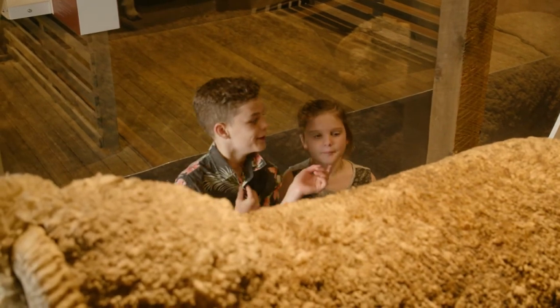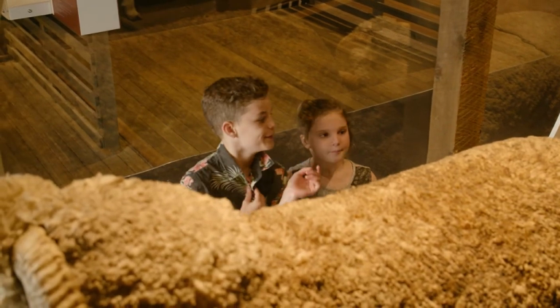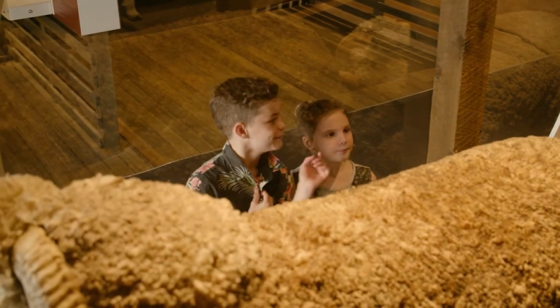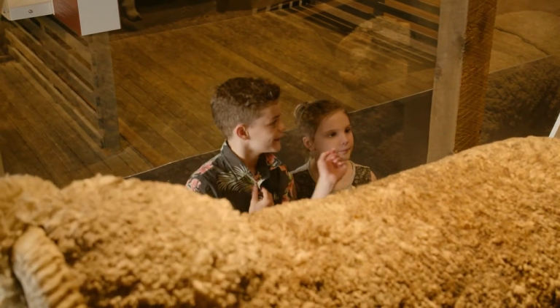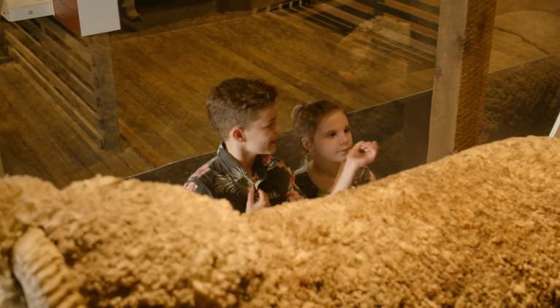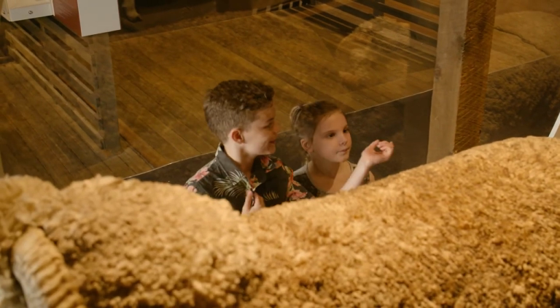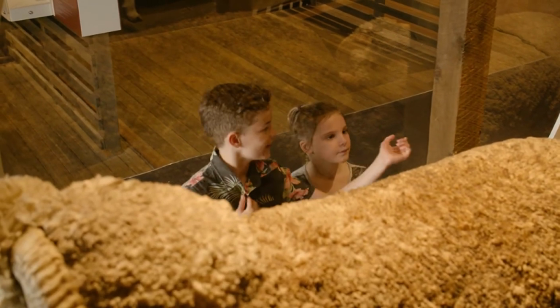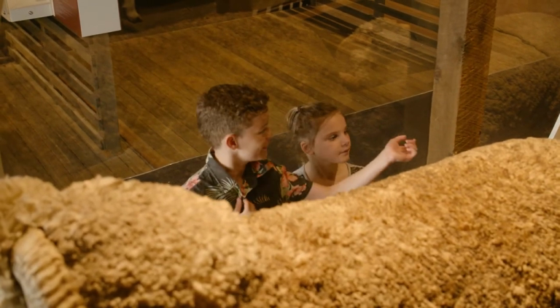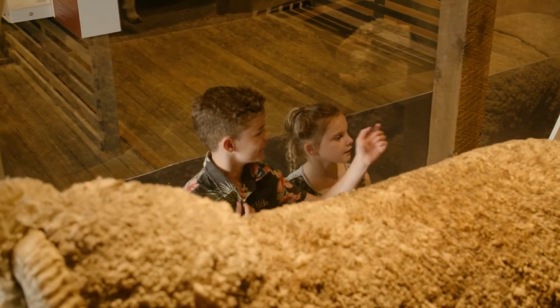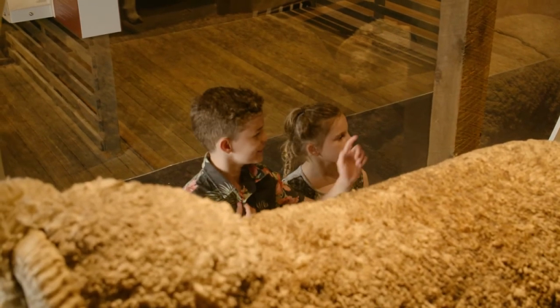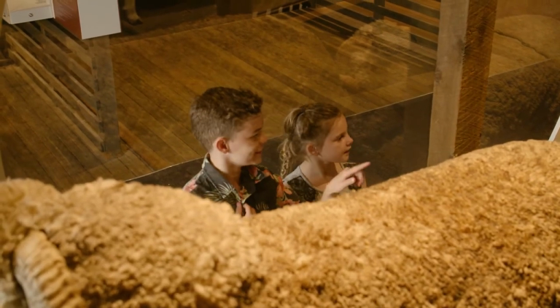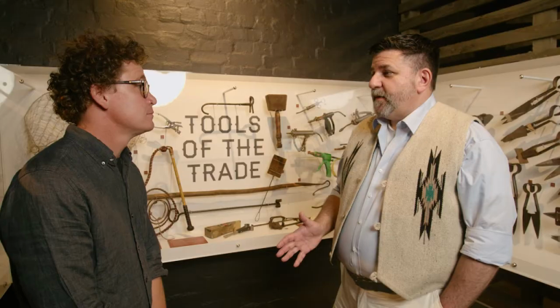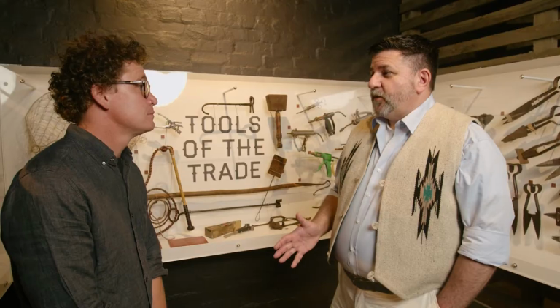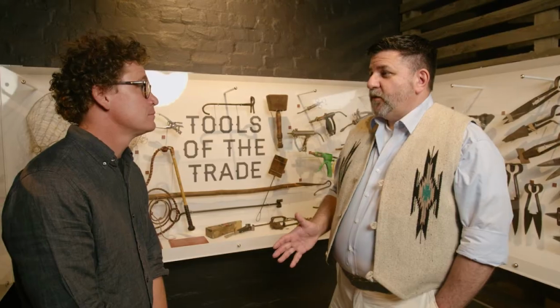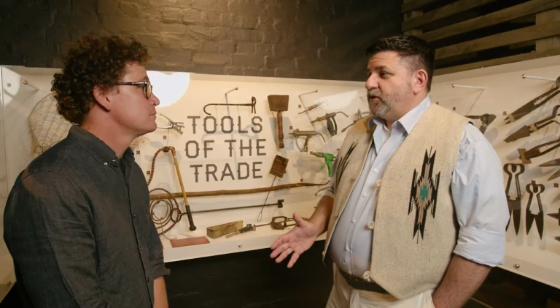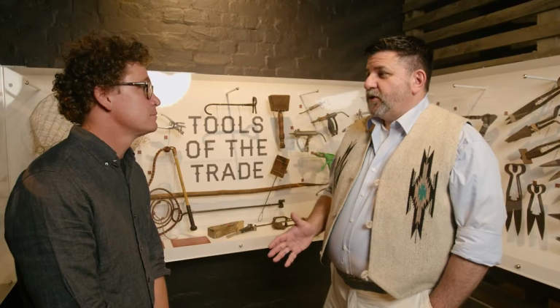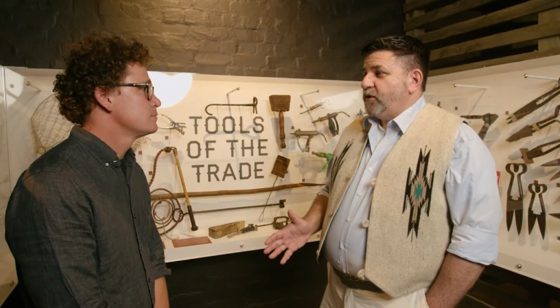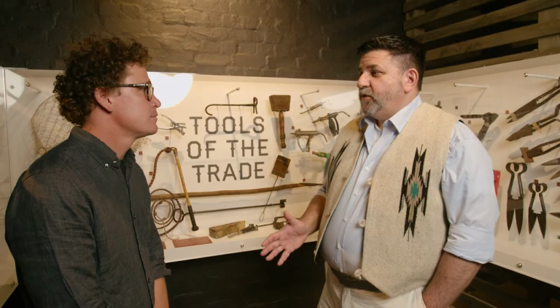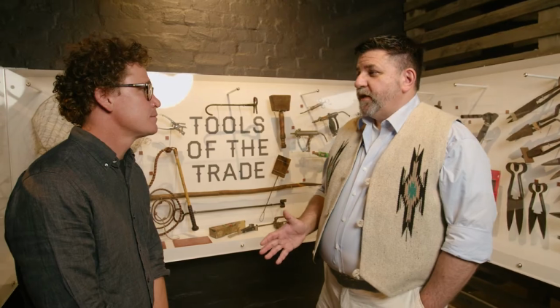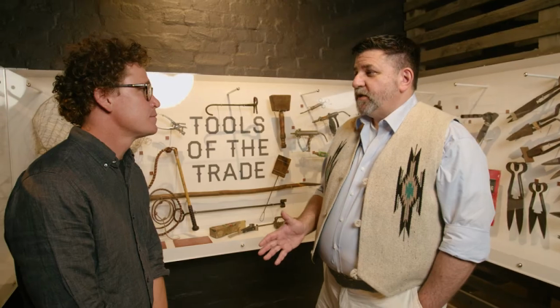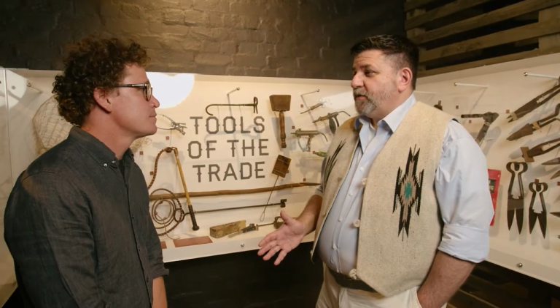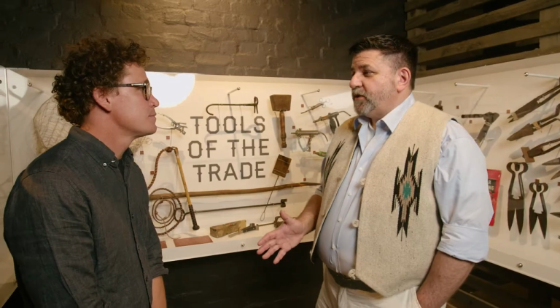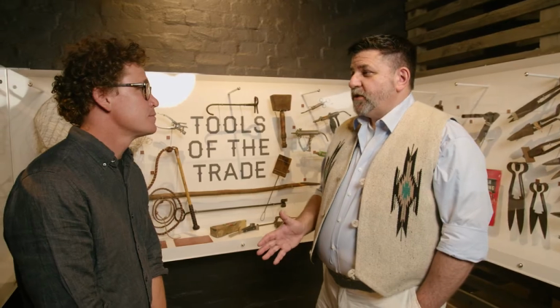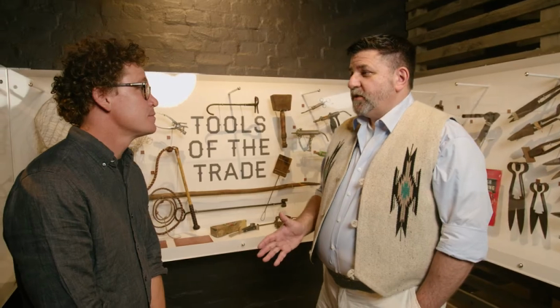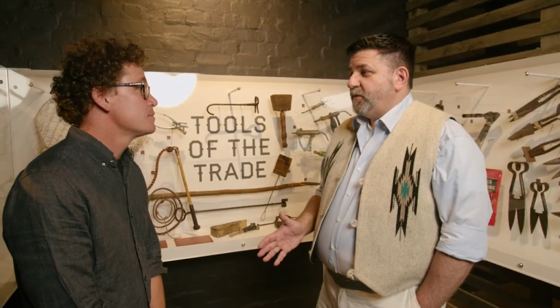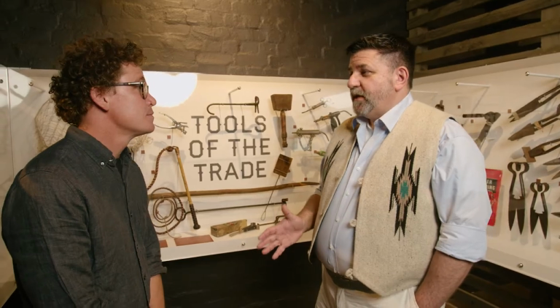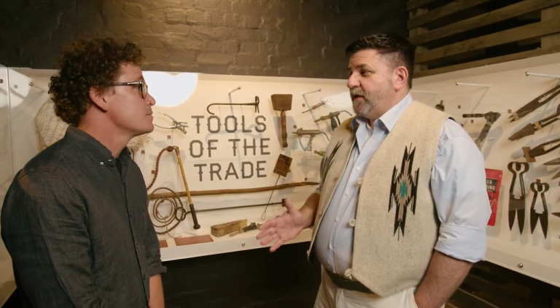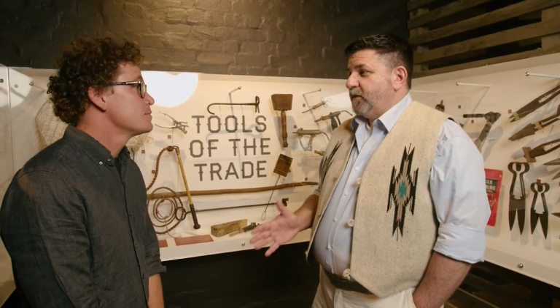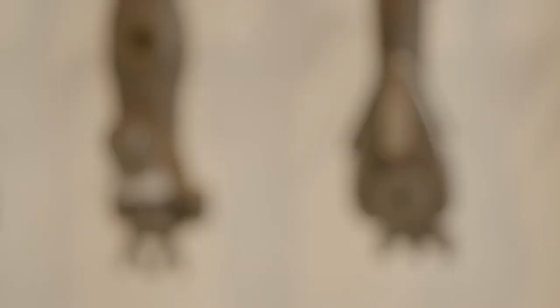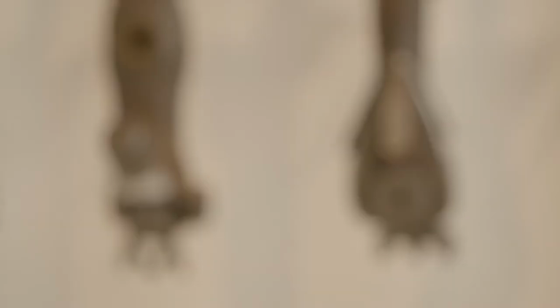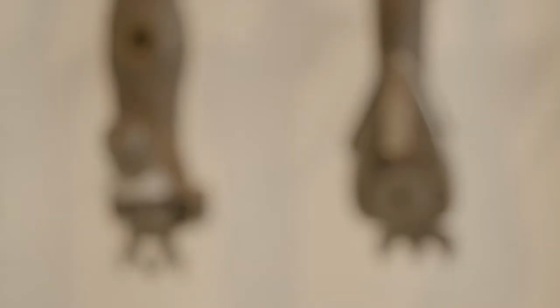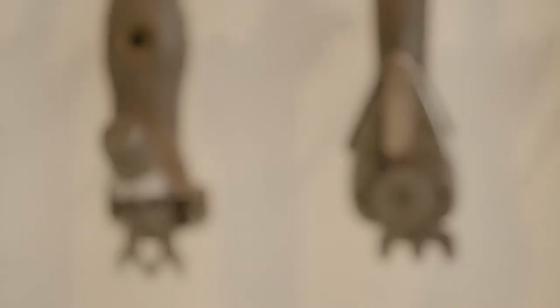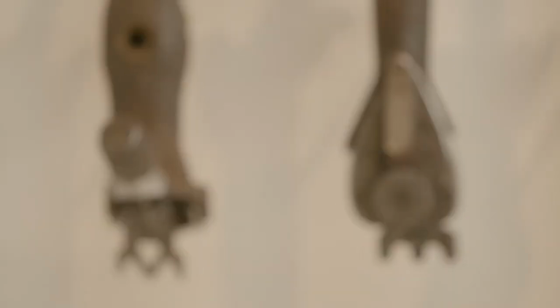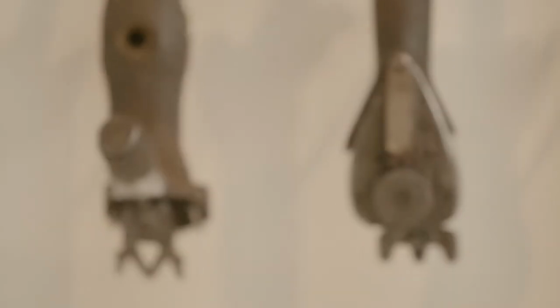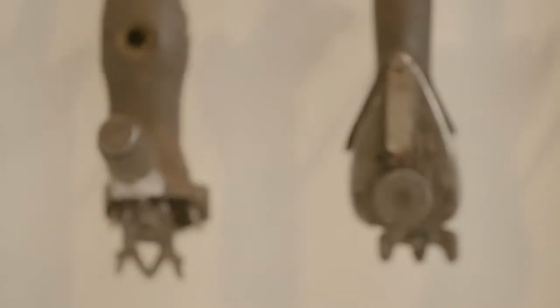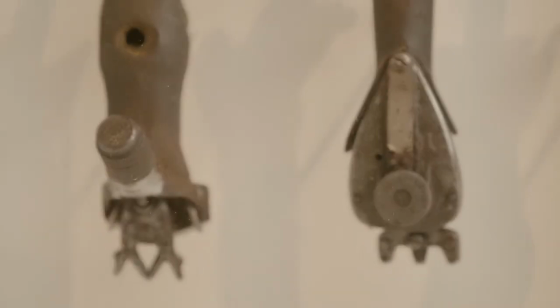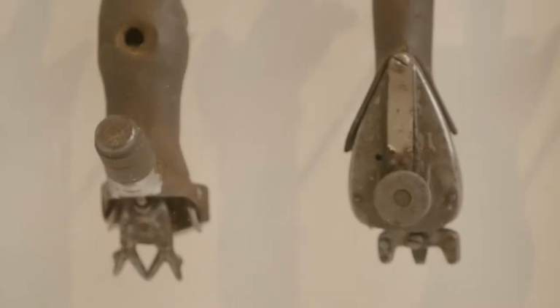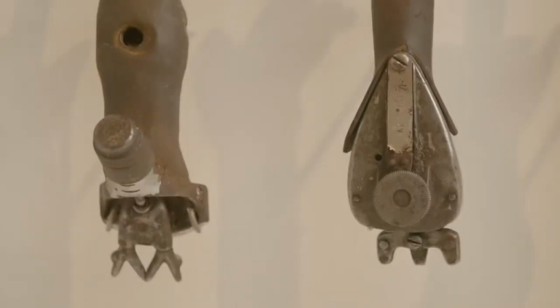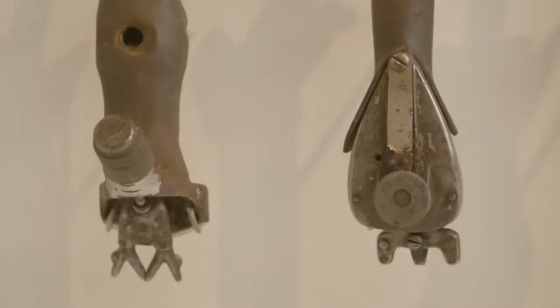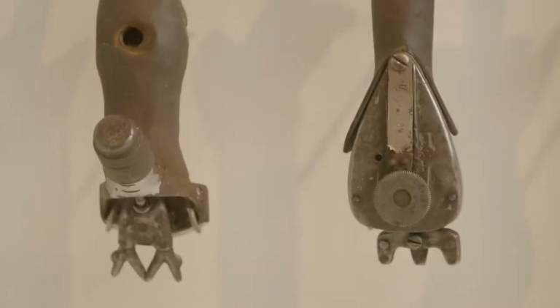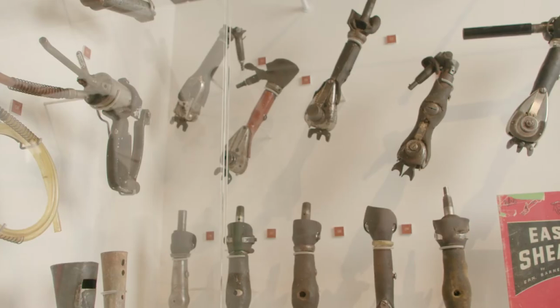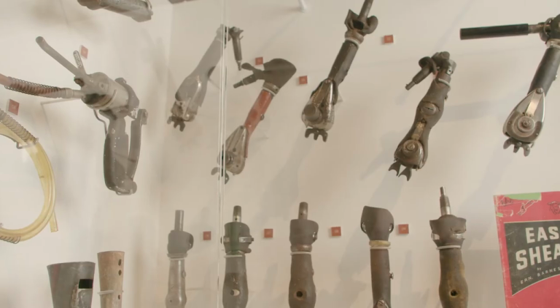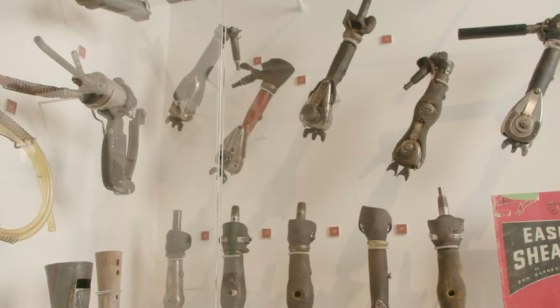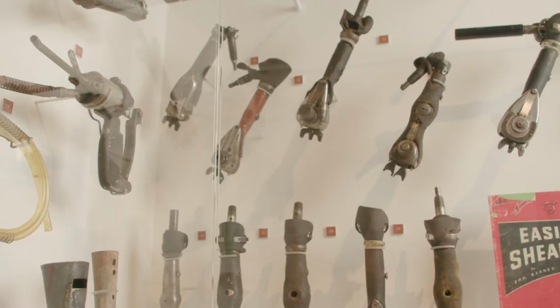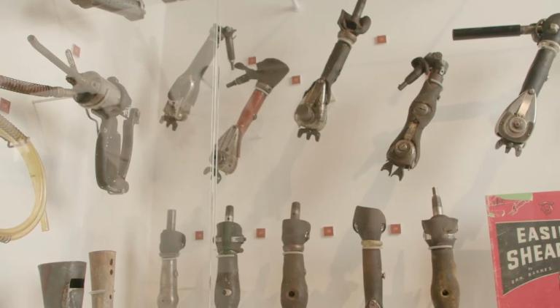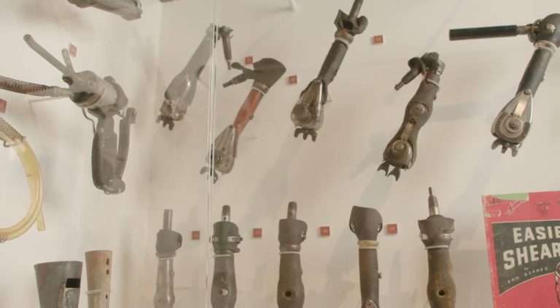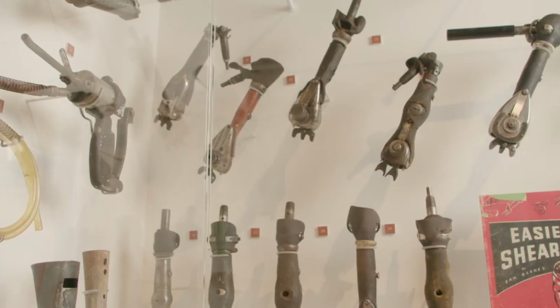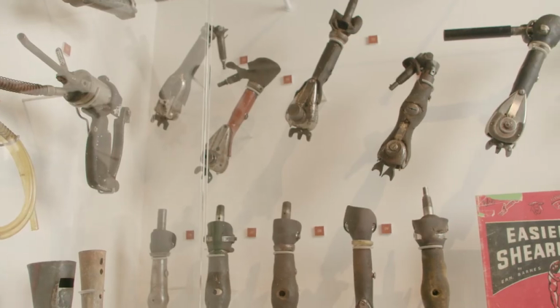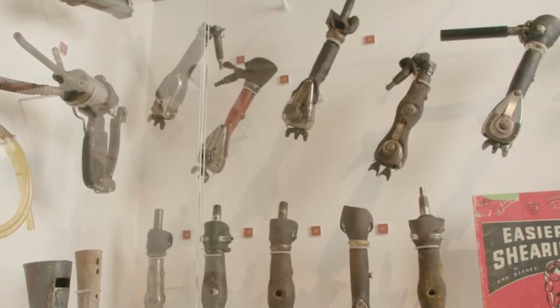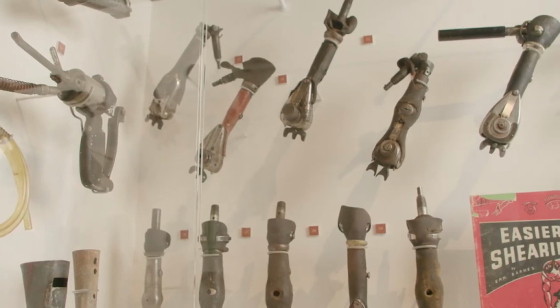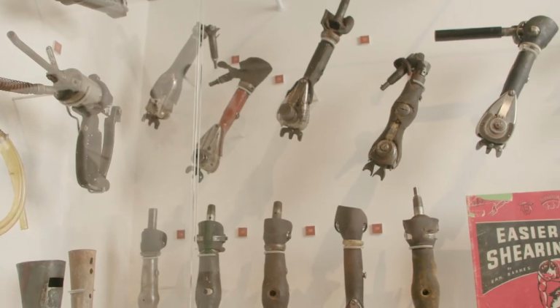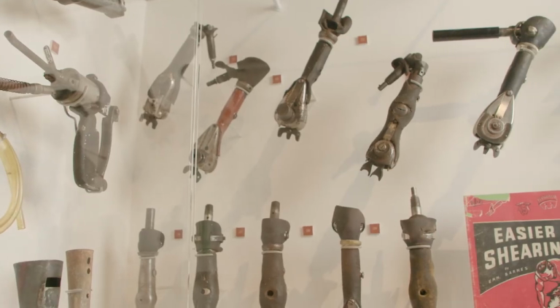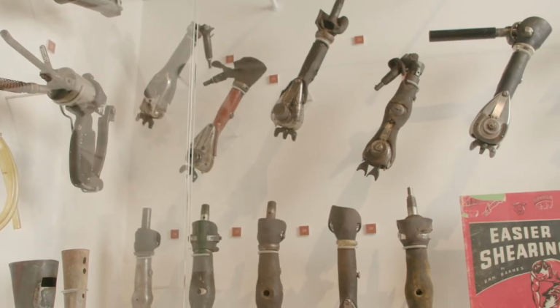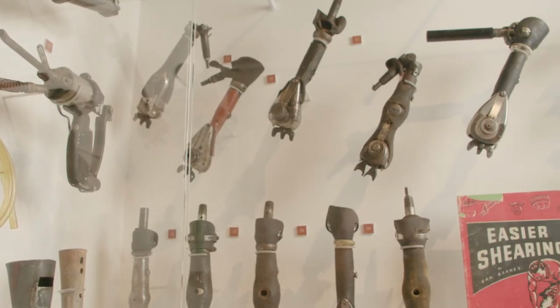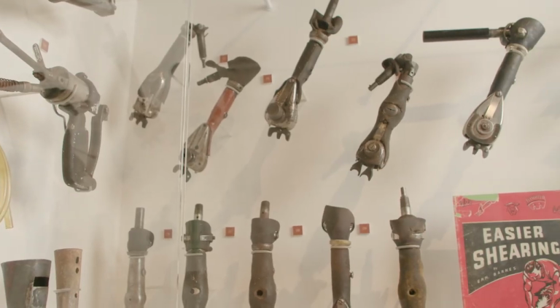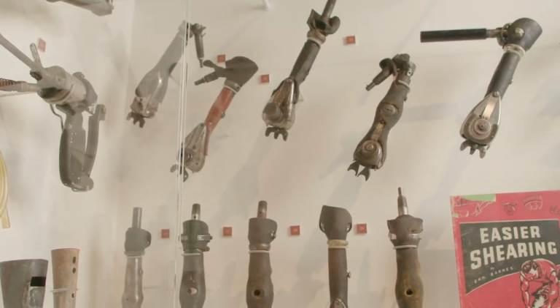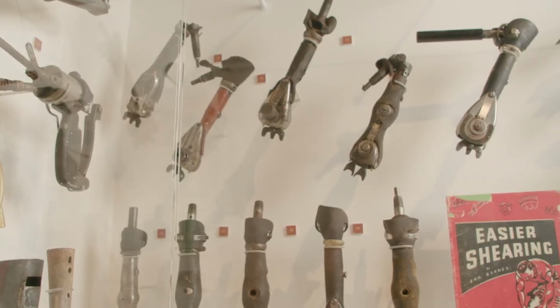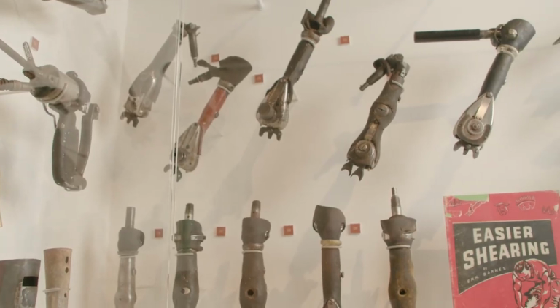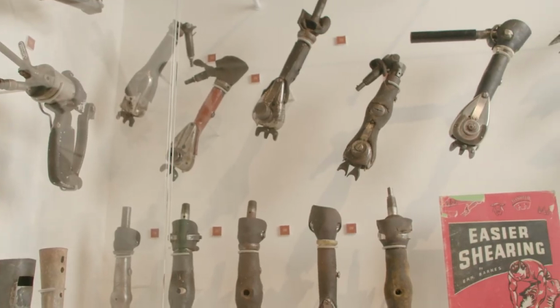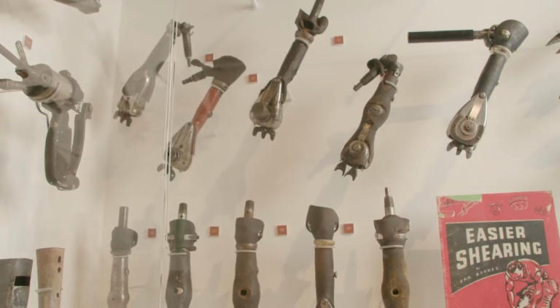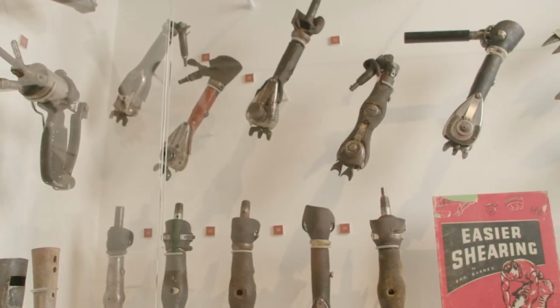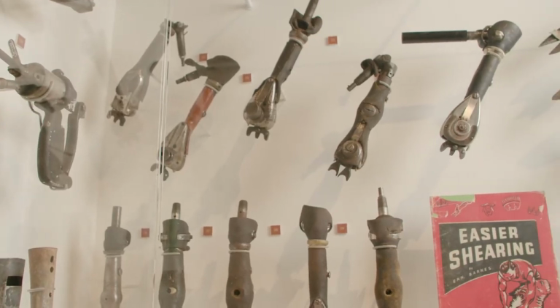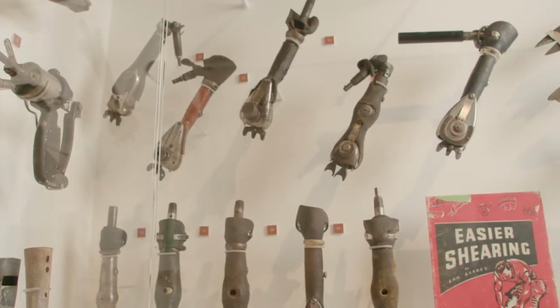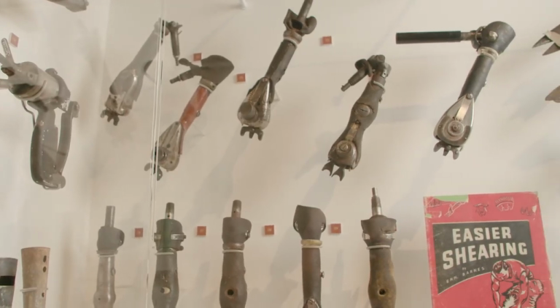One of the best things about launching a new exhibition is being able to pull objects out and put them on display, some of them for the very first time.